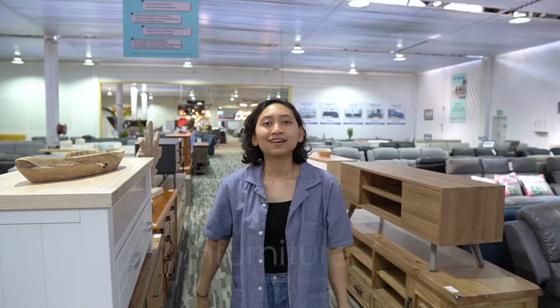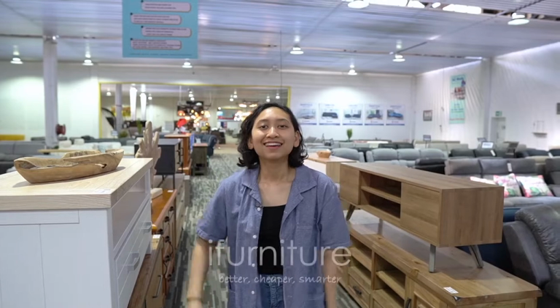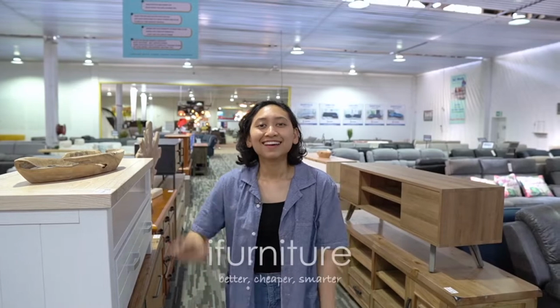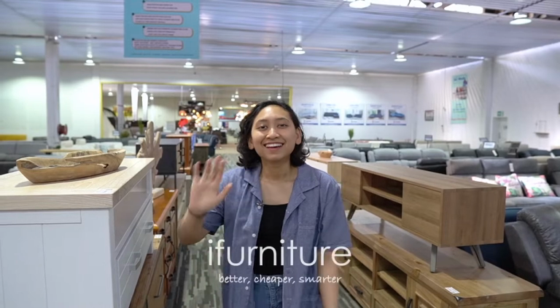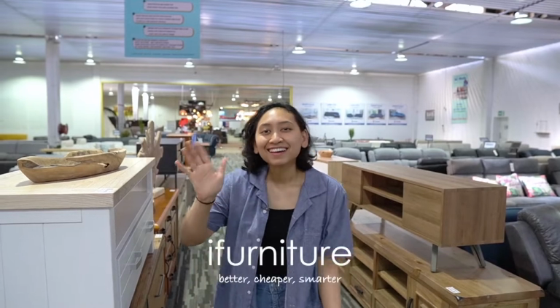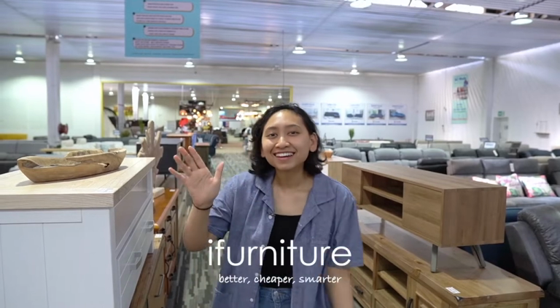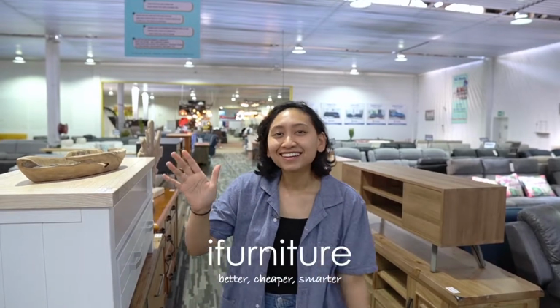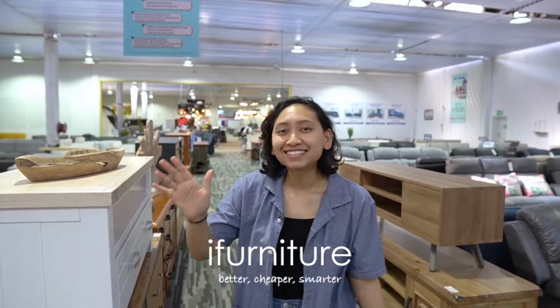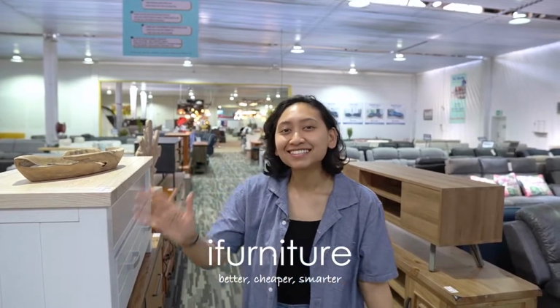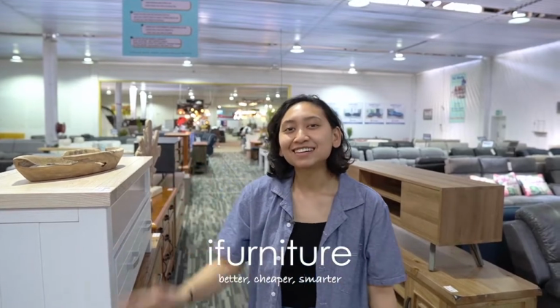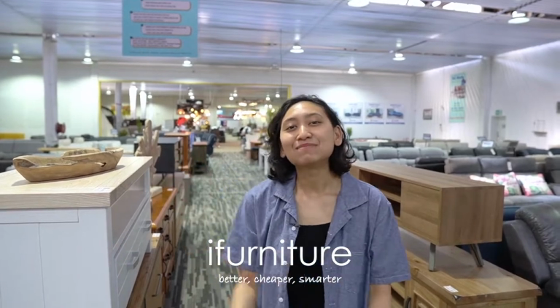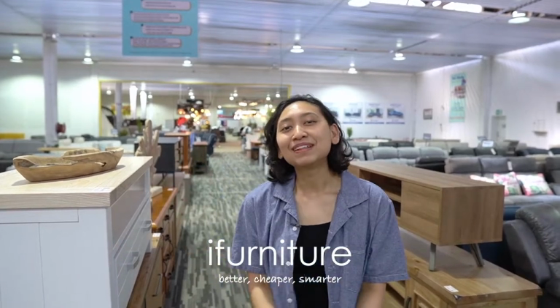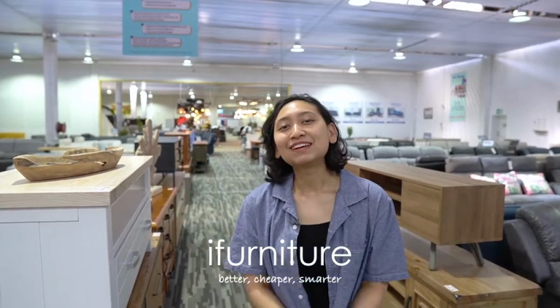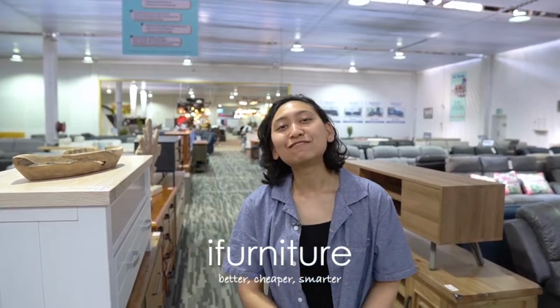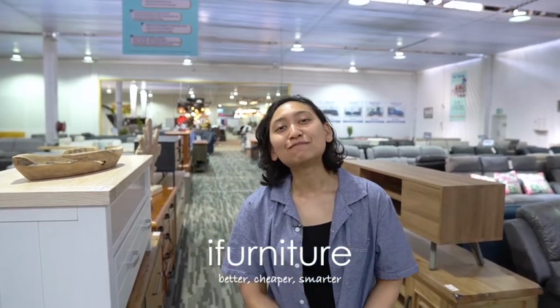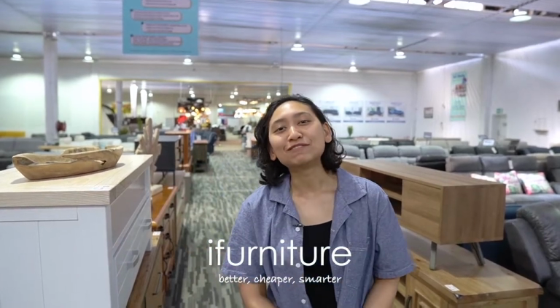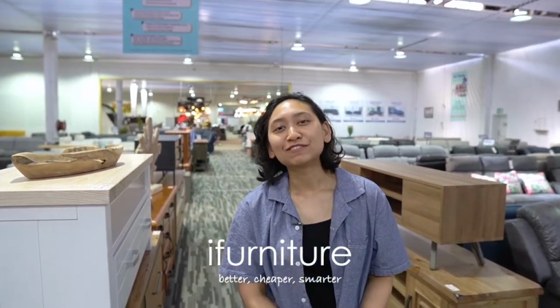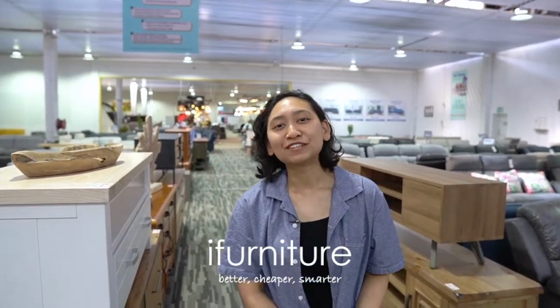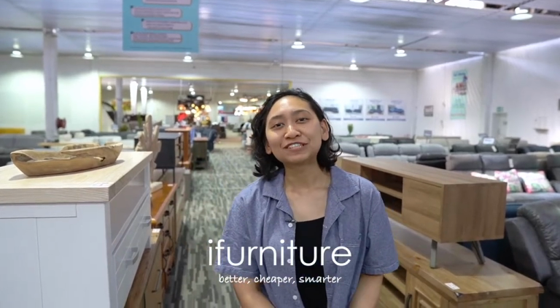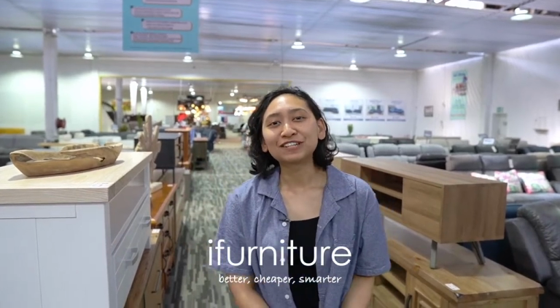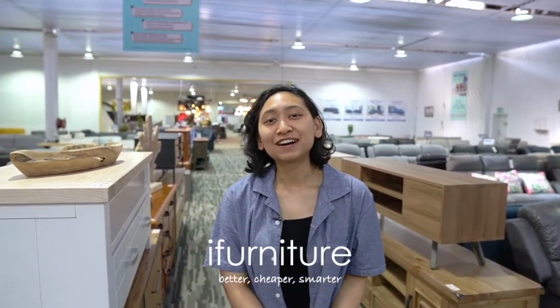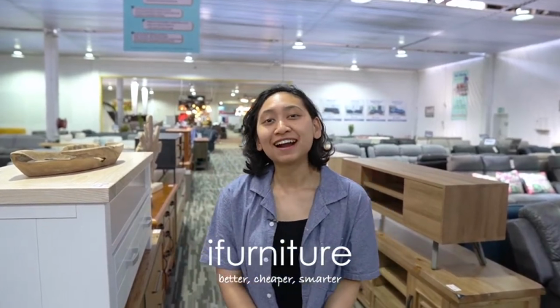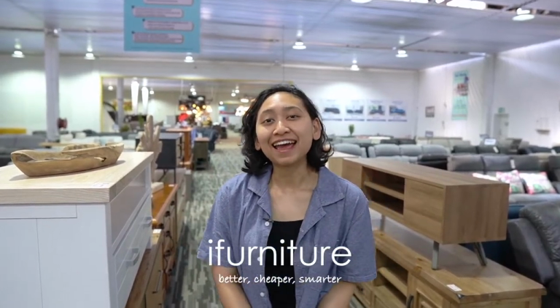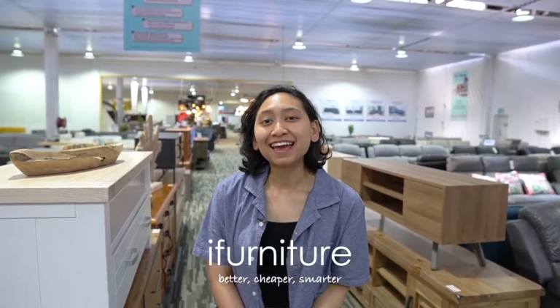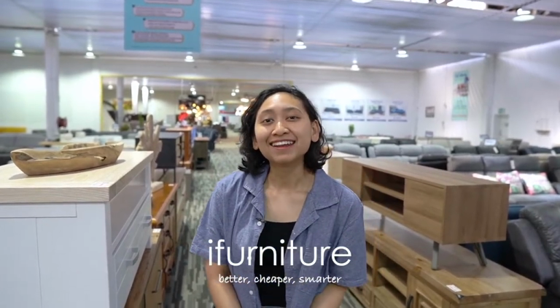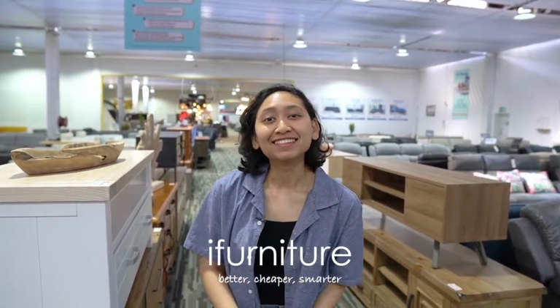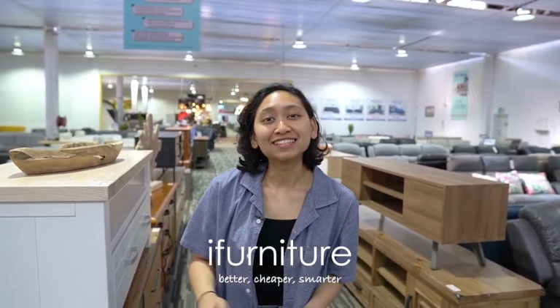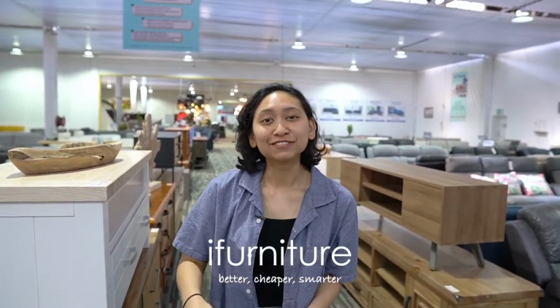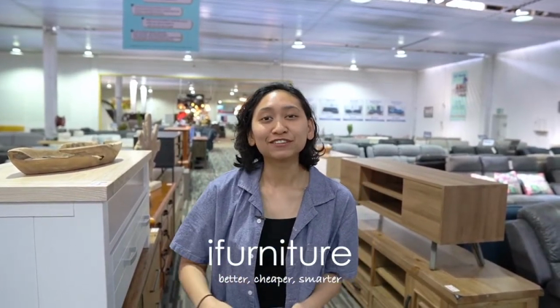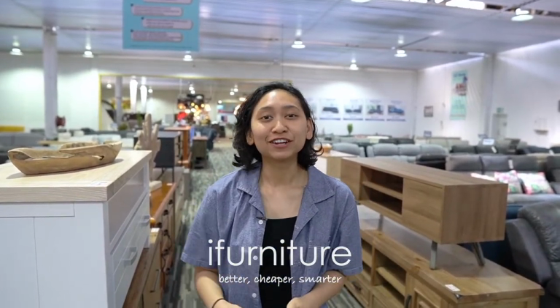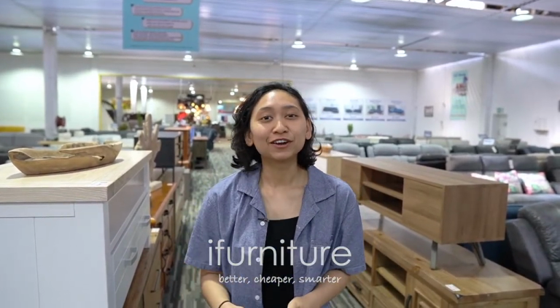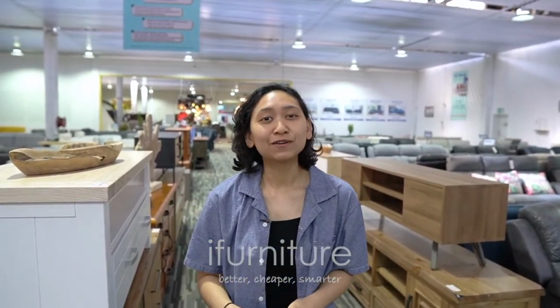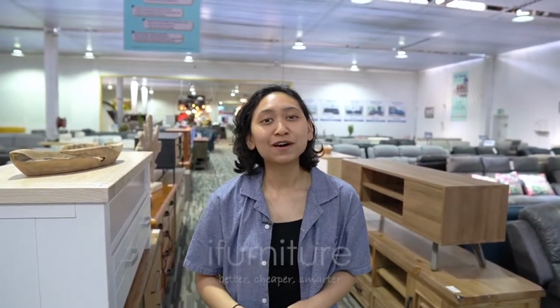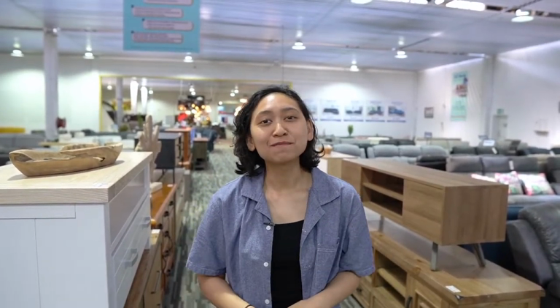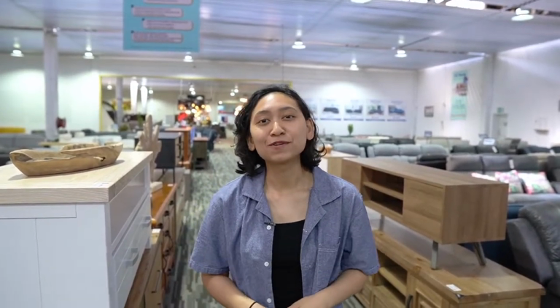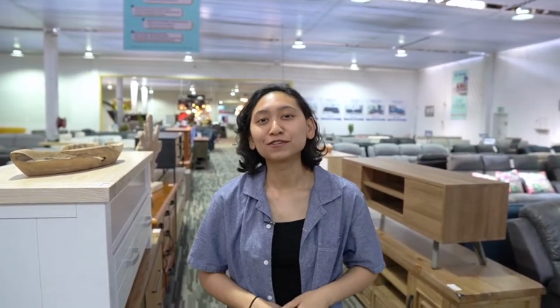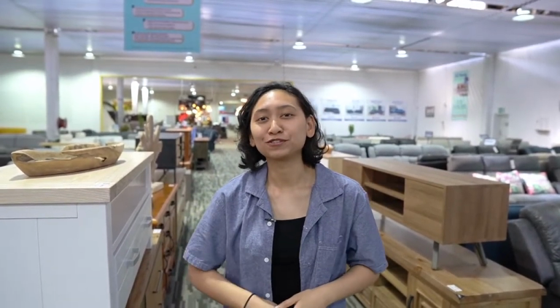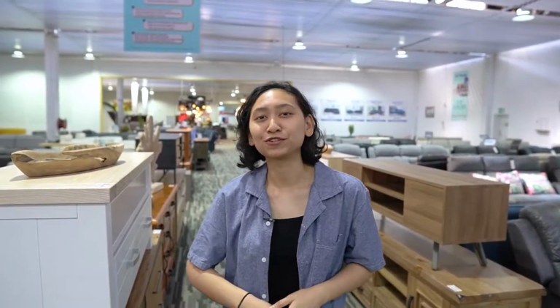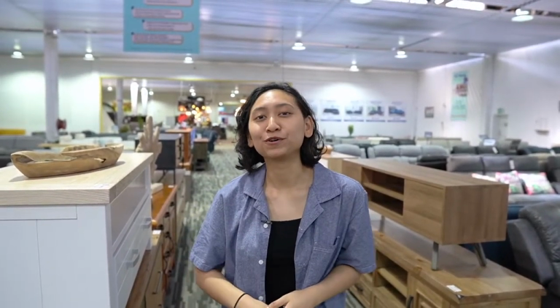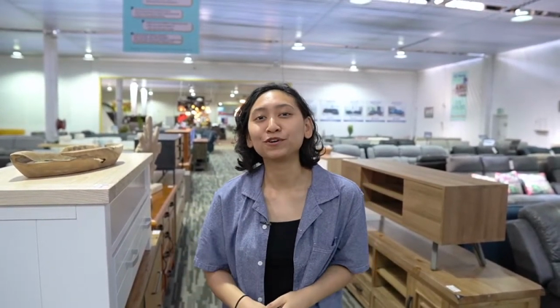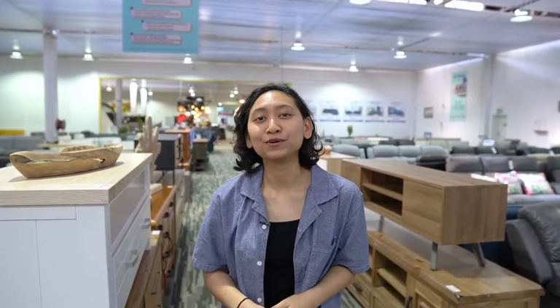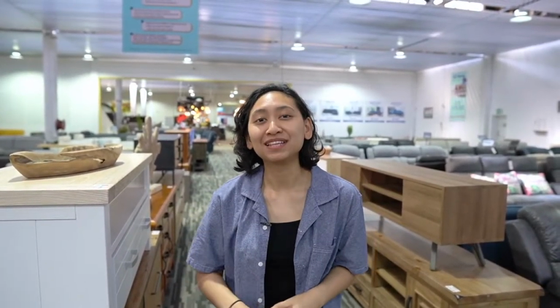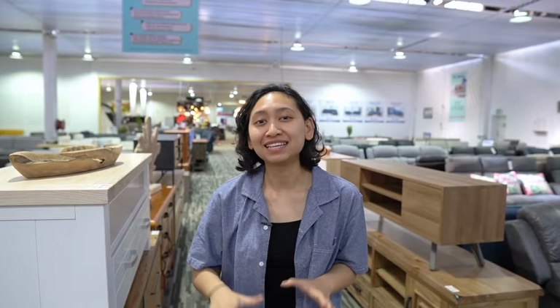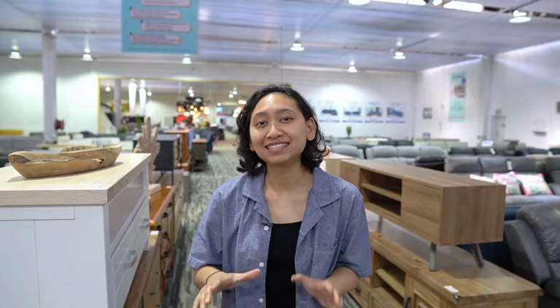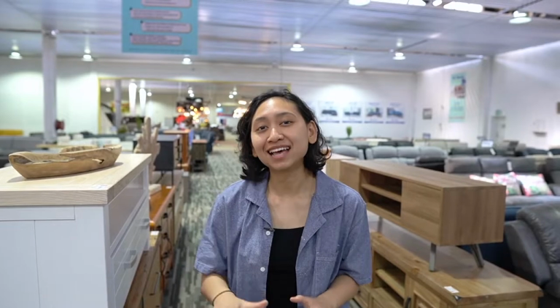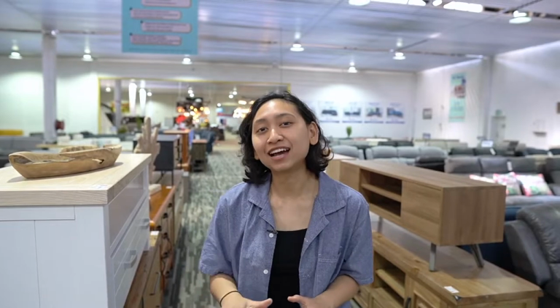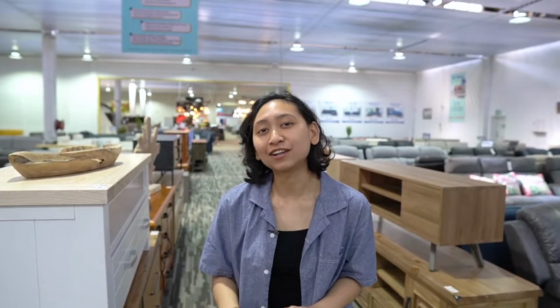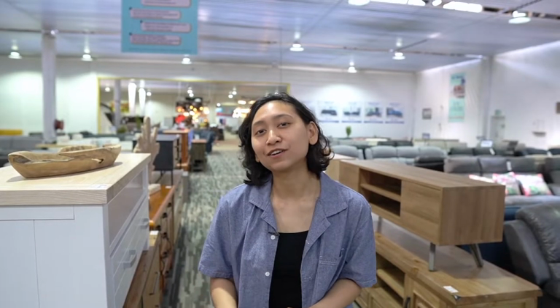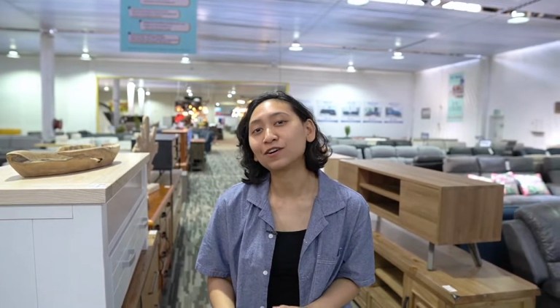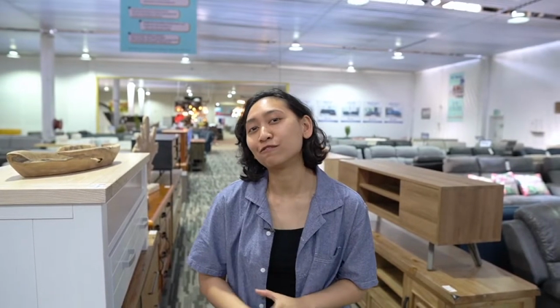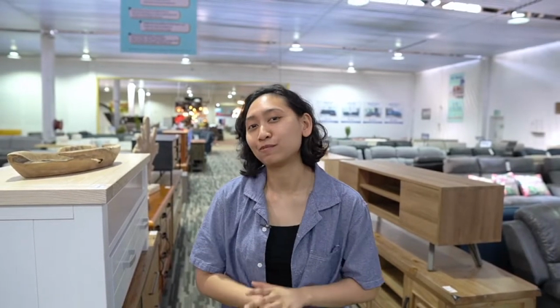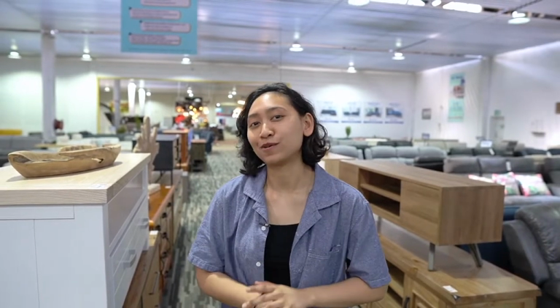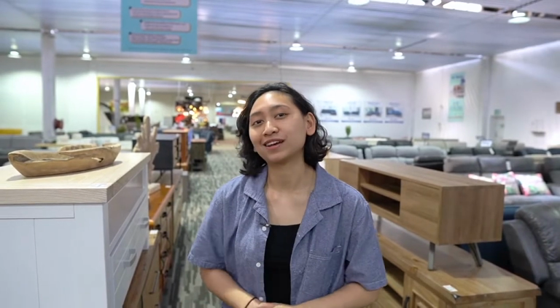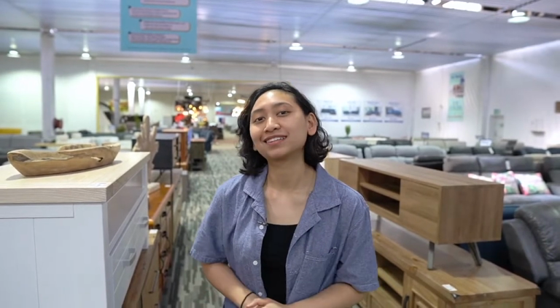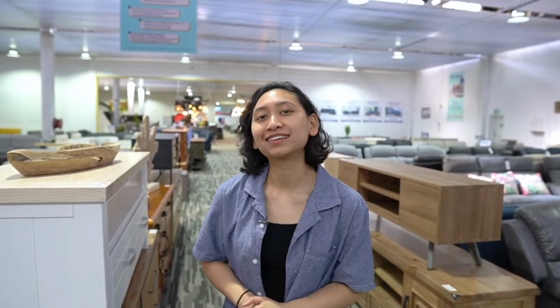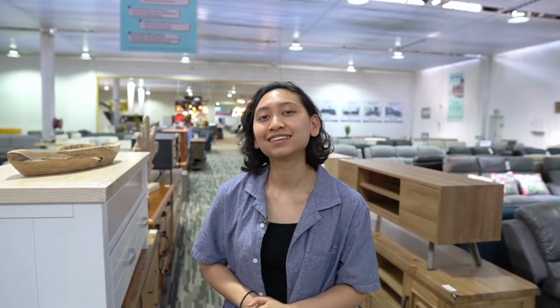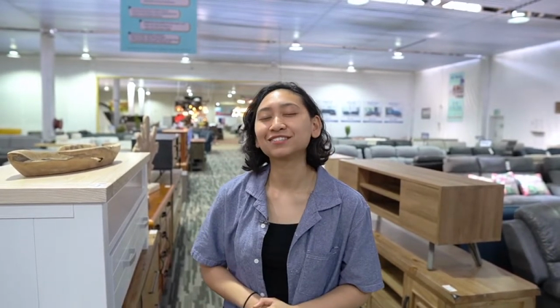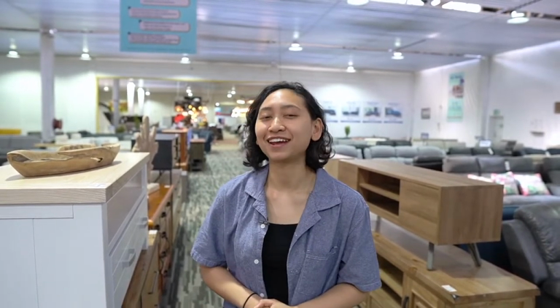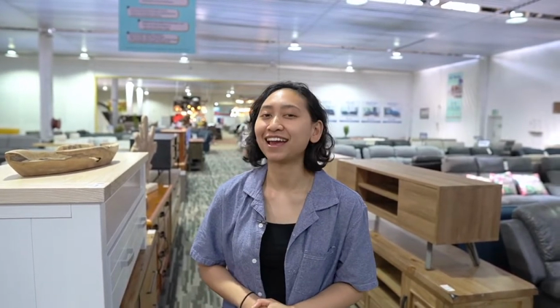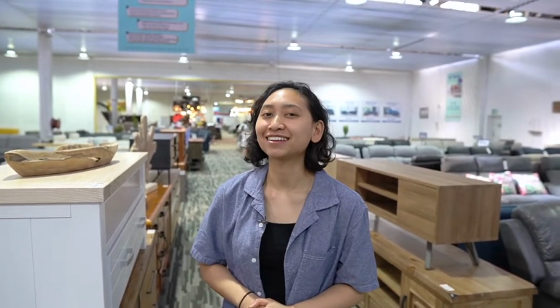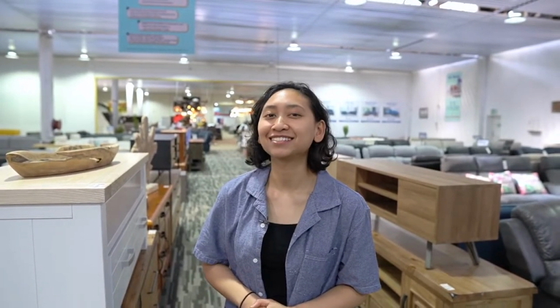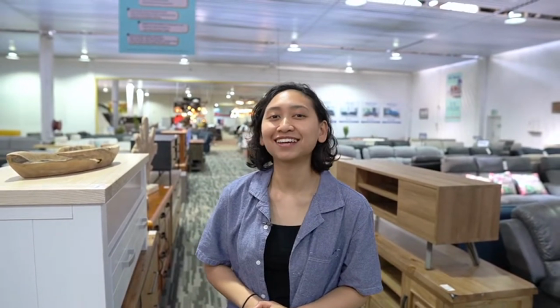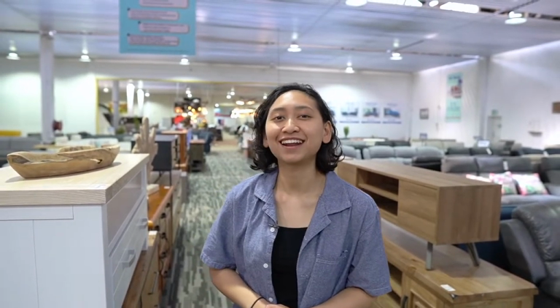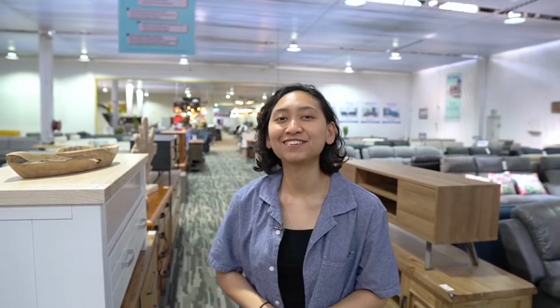Hey guys, I'm Bella from MyFurniture and in this video I'm going to show you the exact look of our product. Check it out.